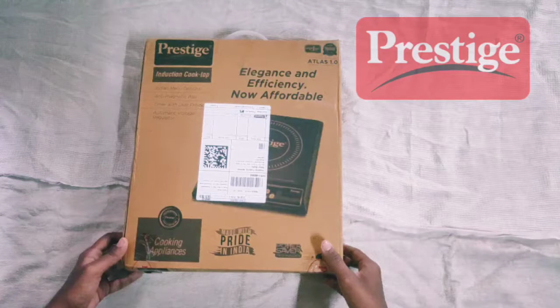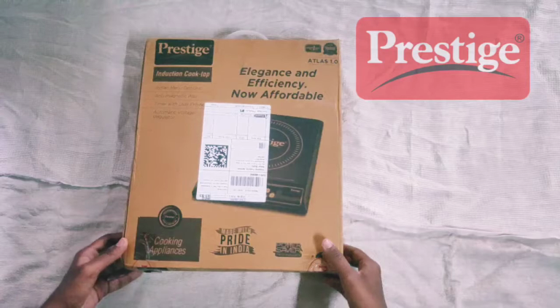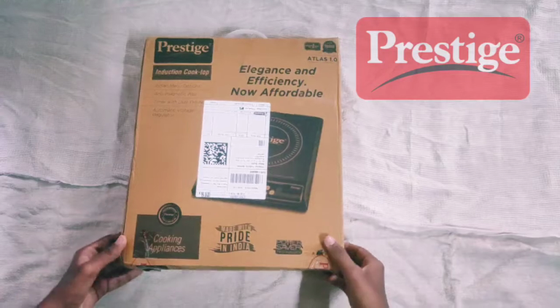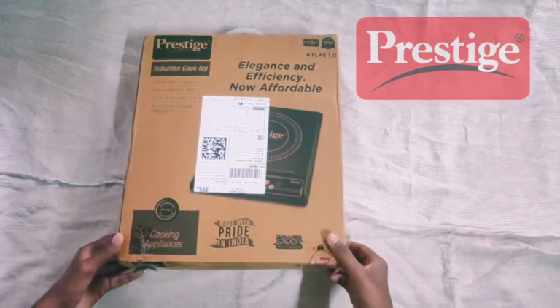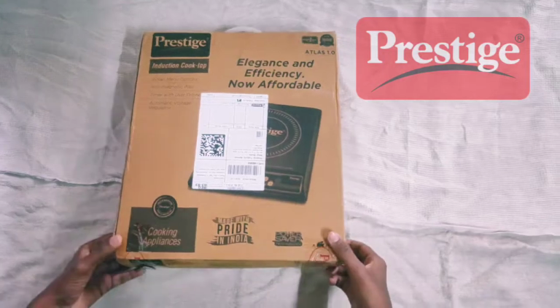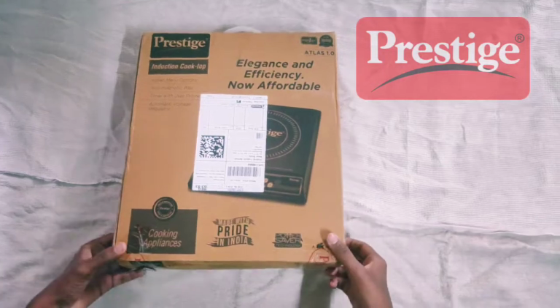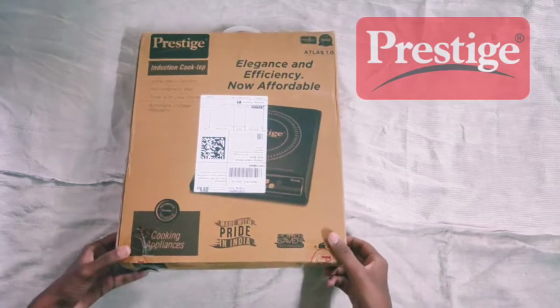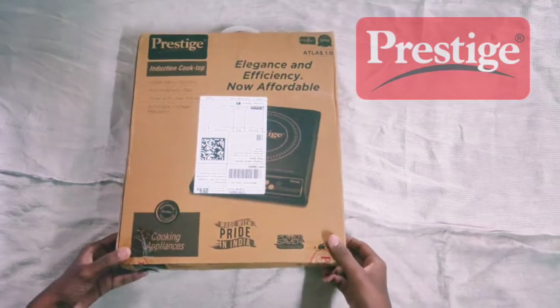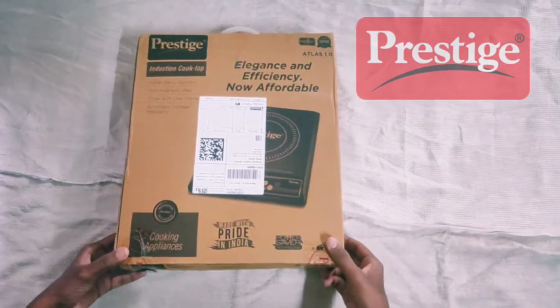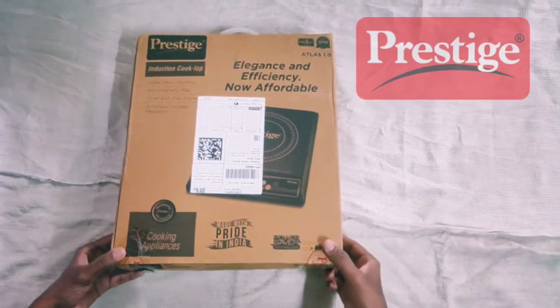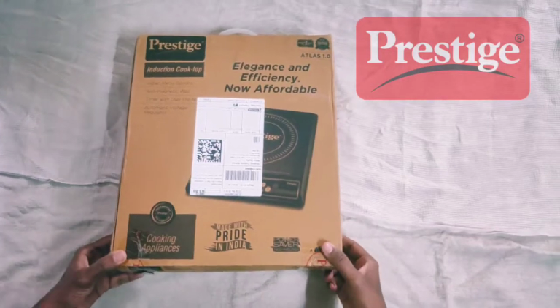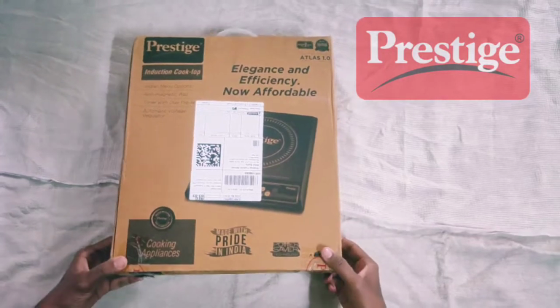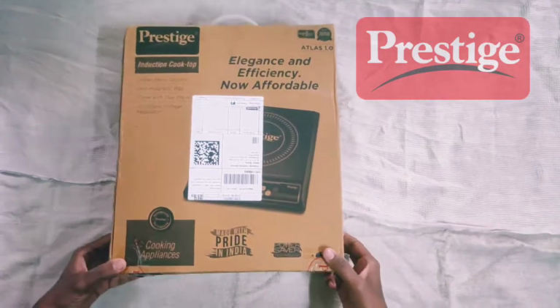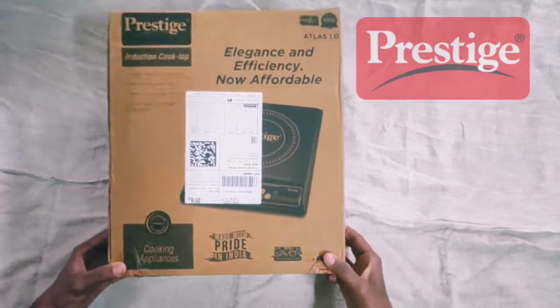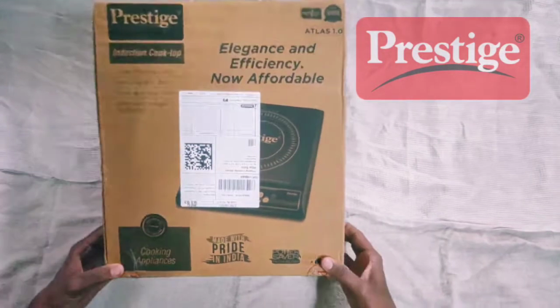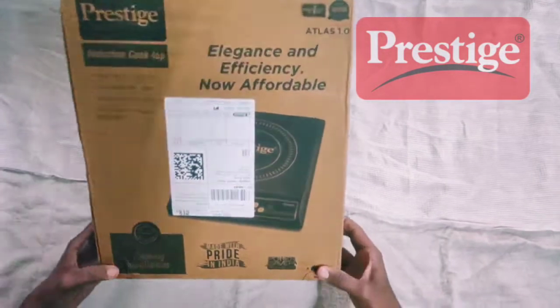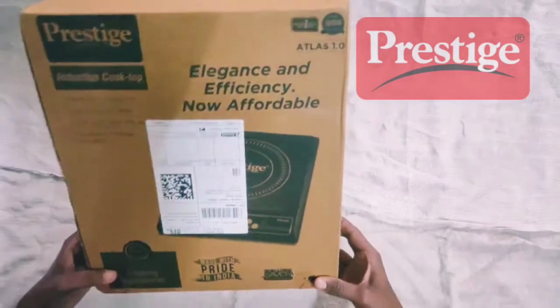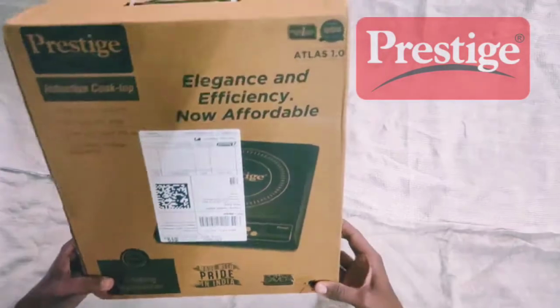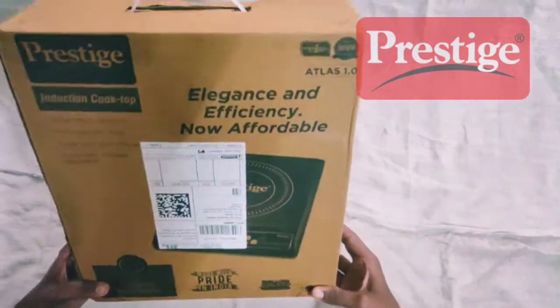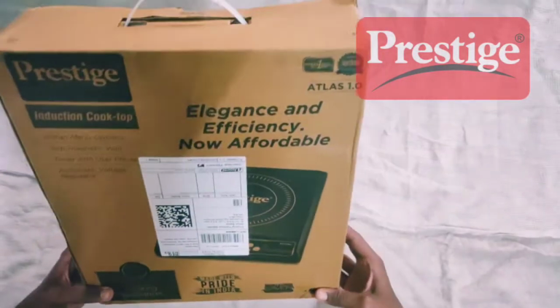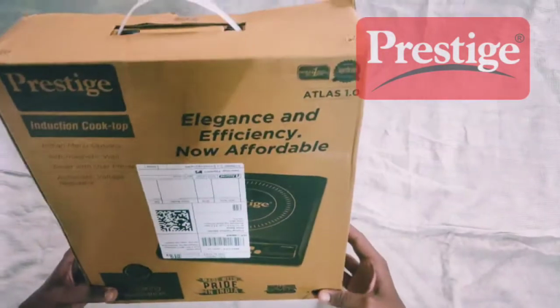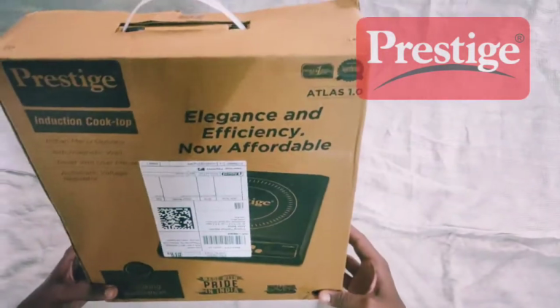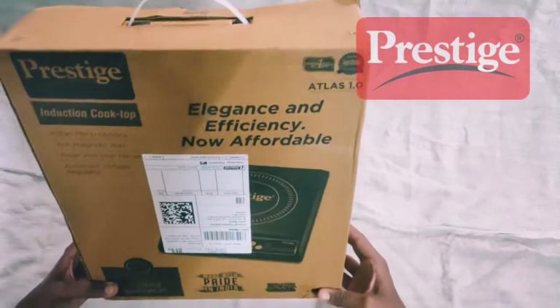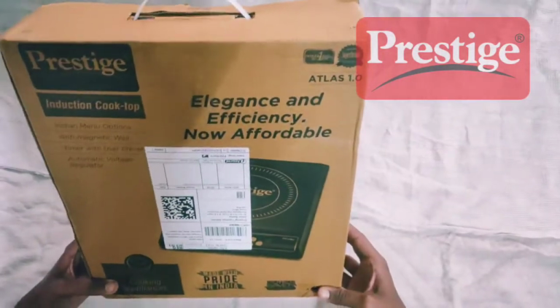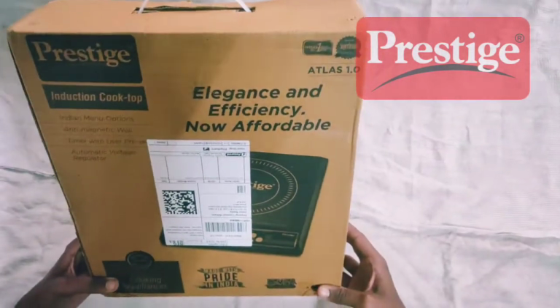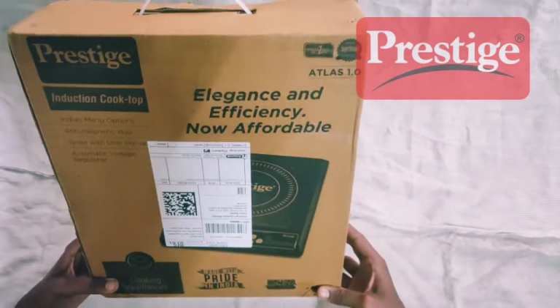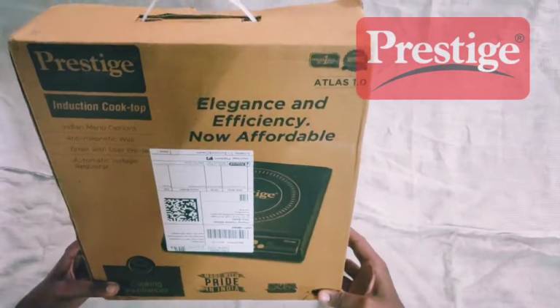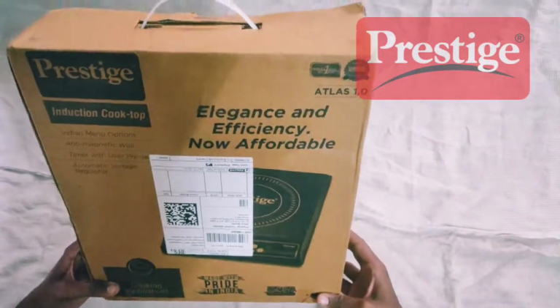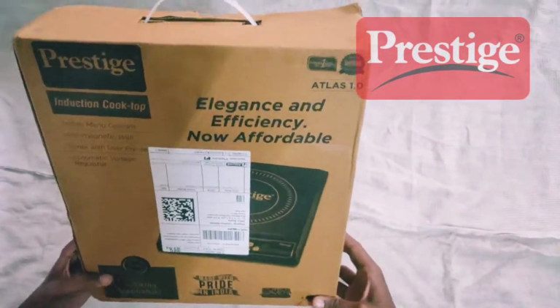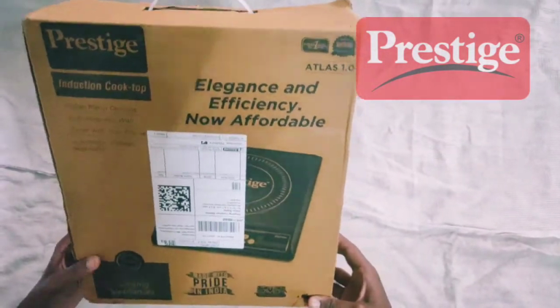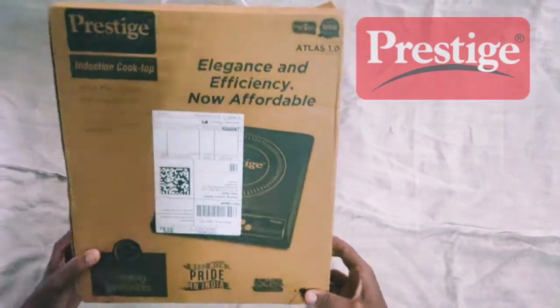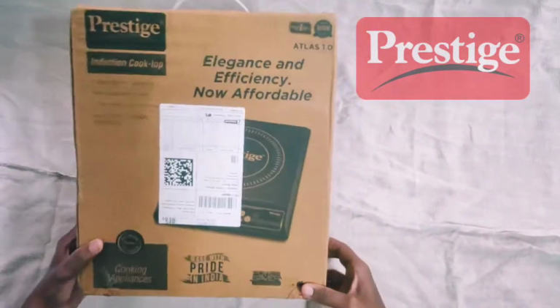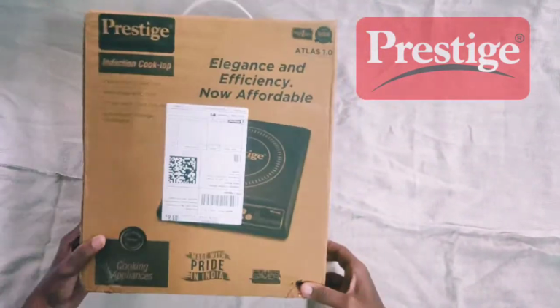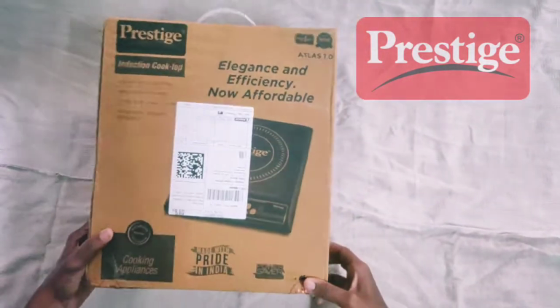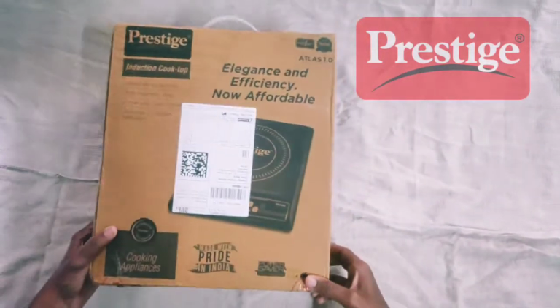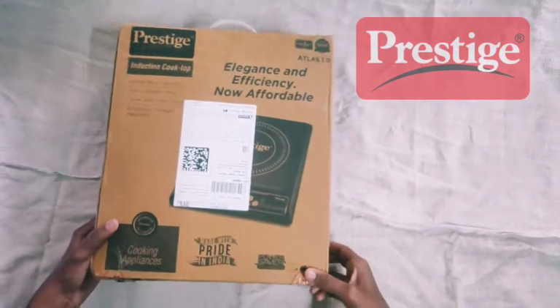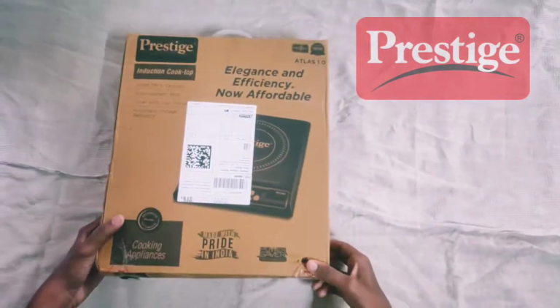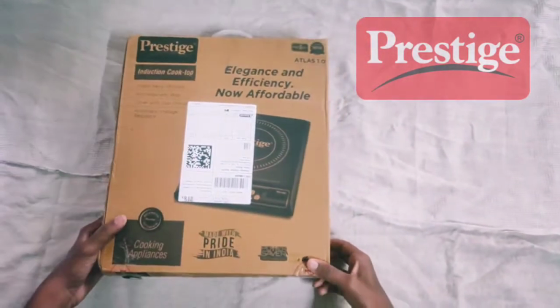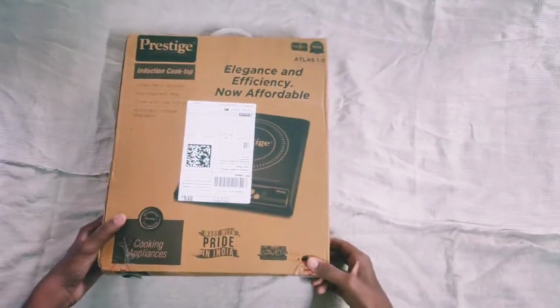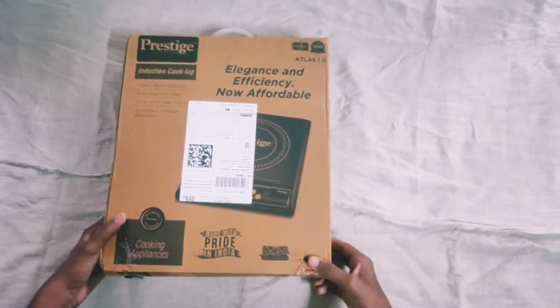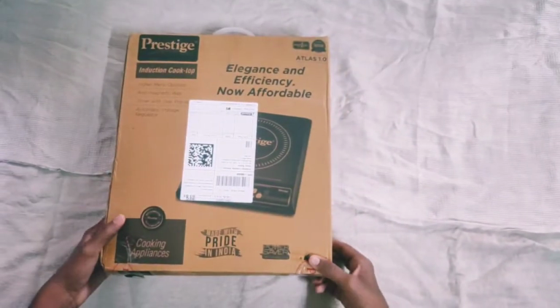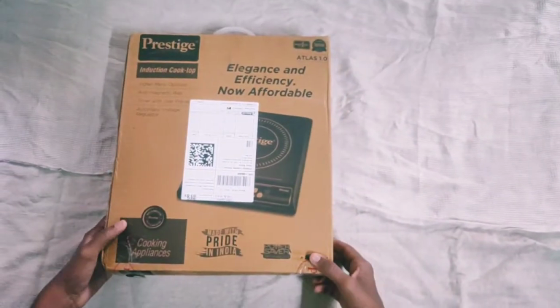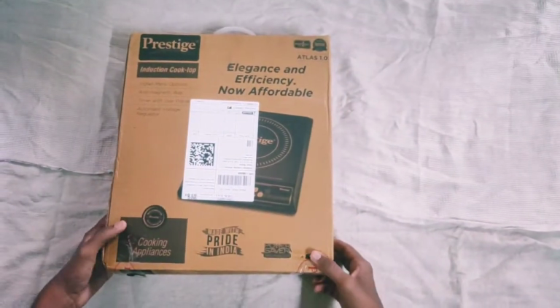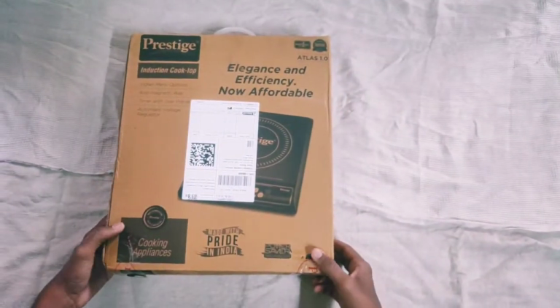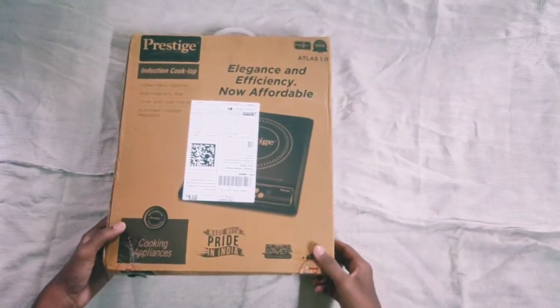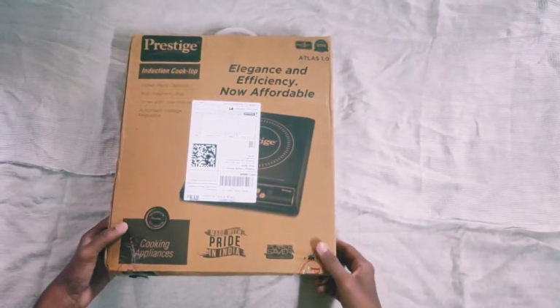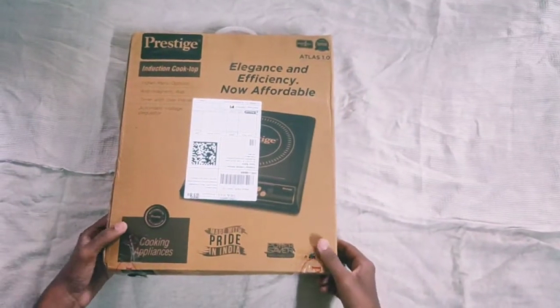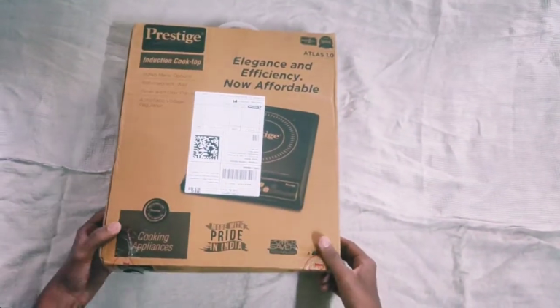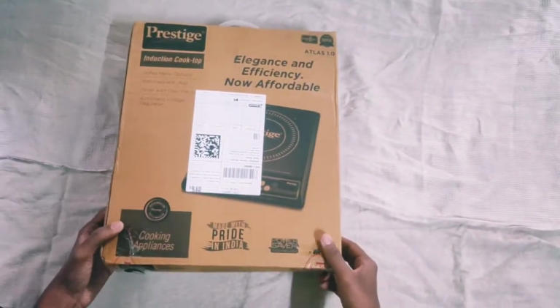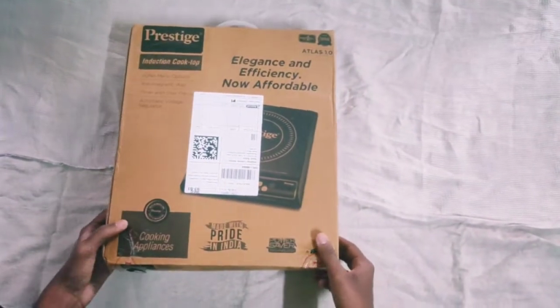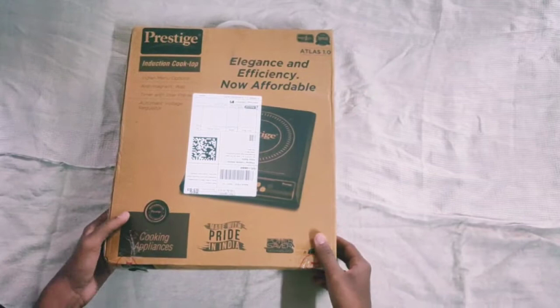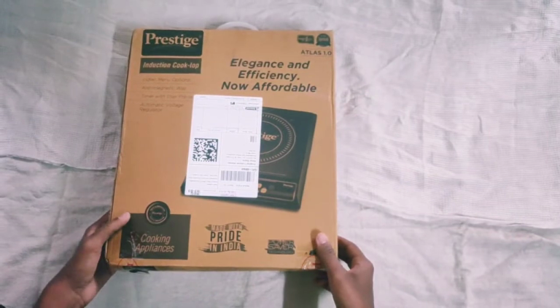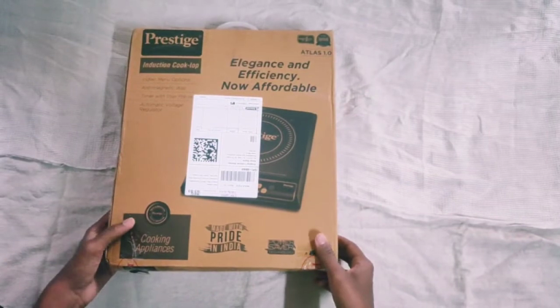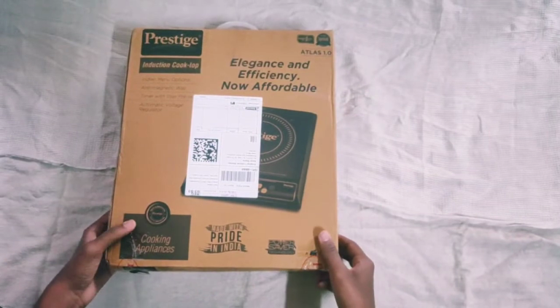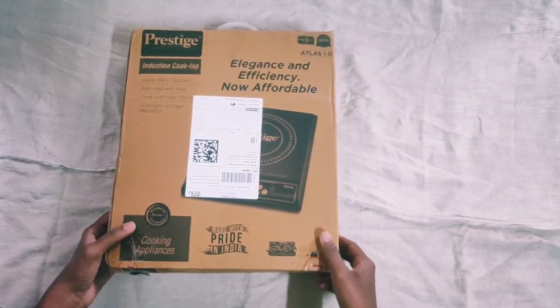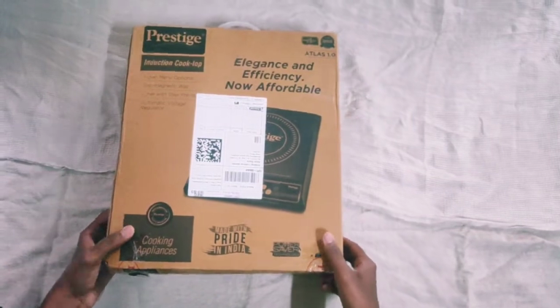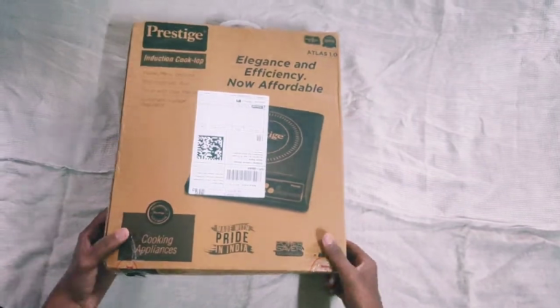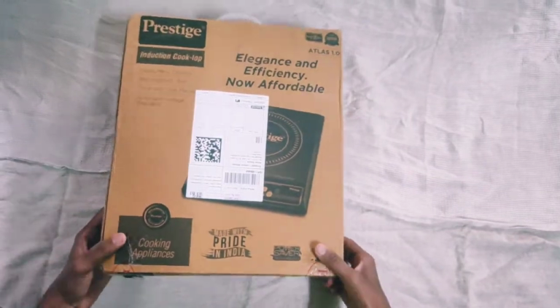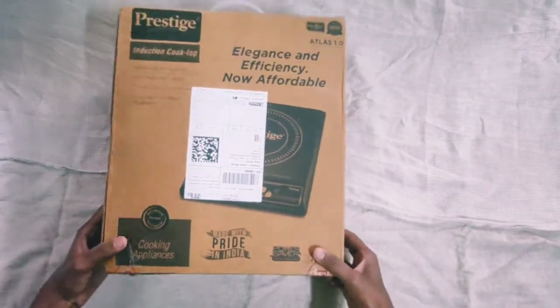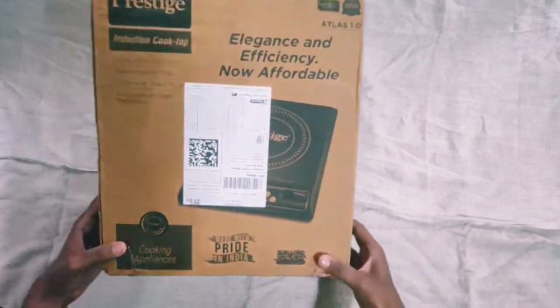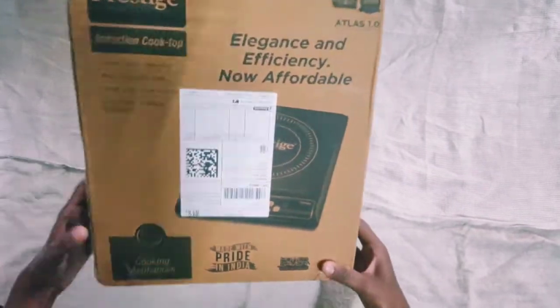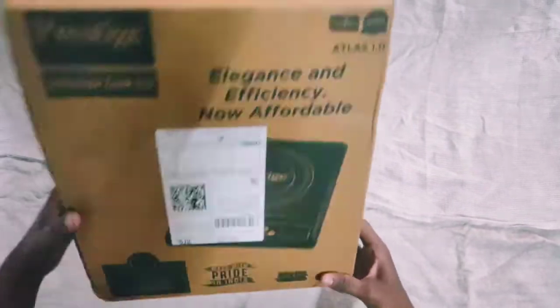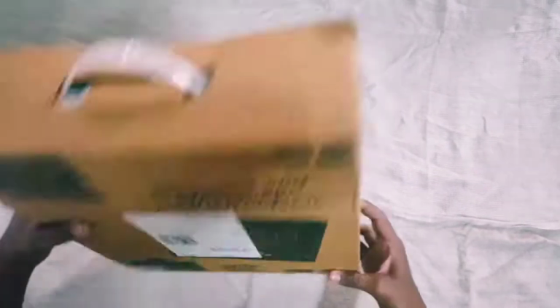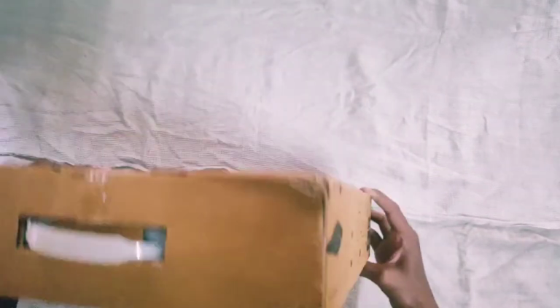Hey guys, today we are going to unbox the Prestige Innovation Cooktop which I bought from Flipkart. Now let's unbox it.